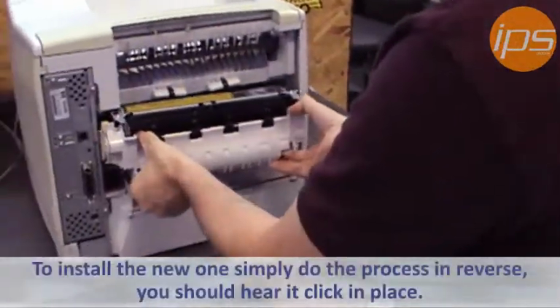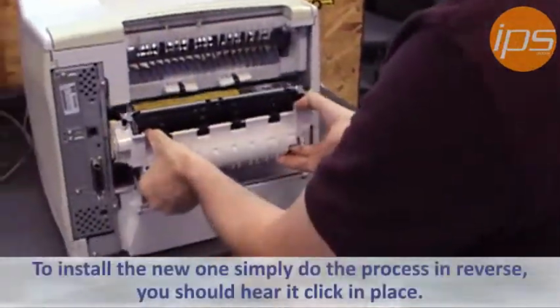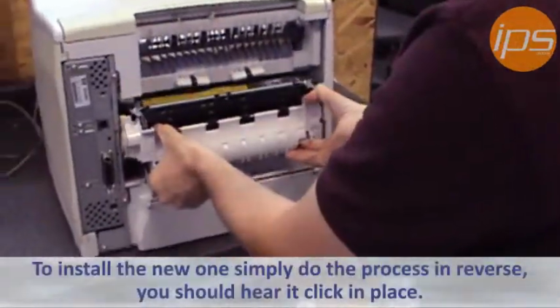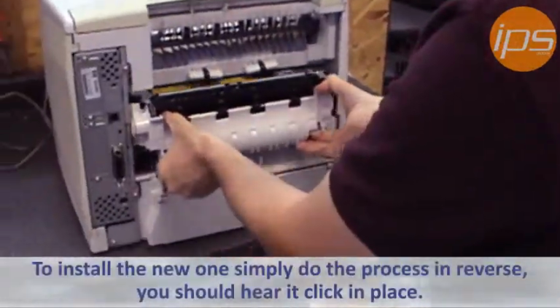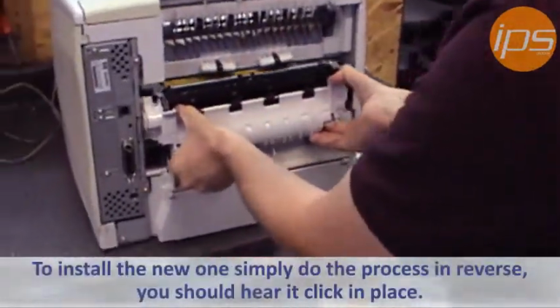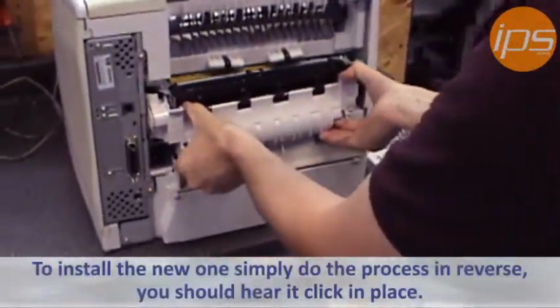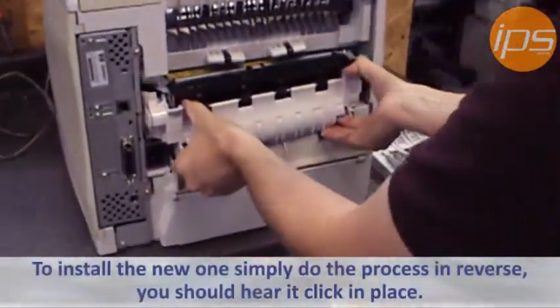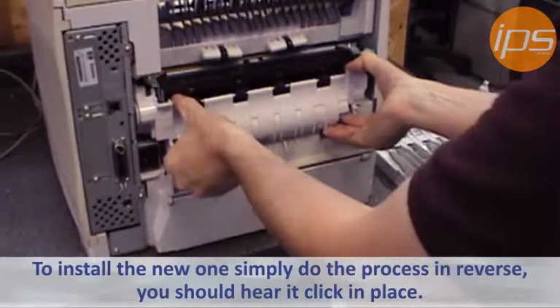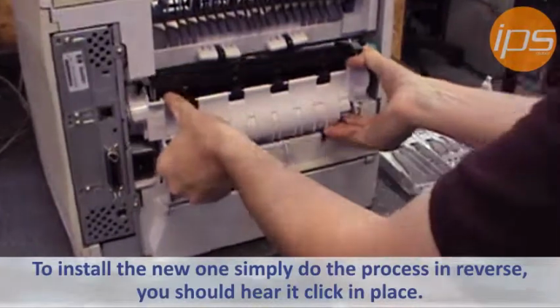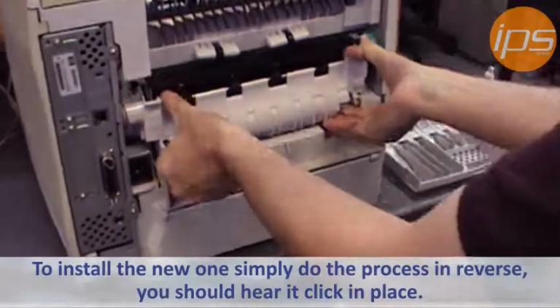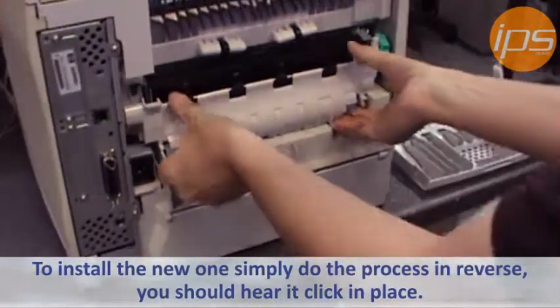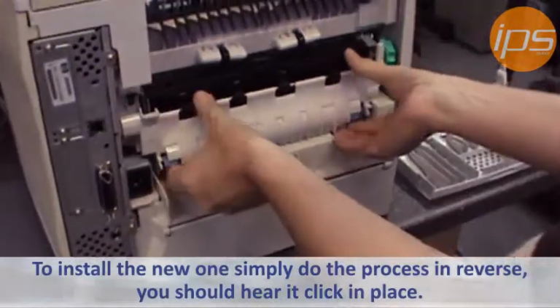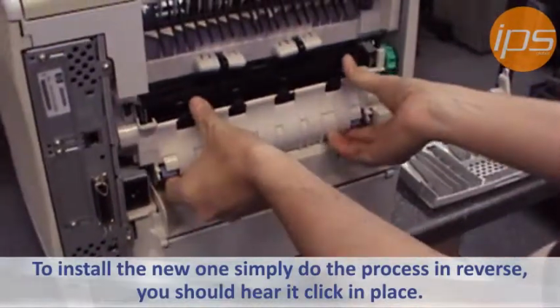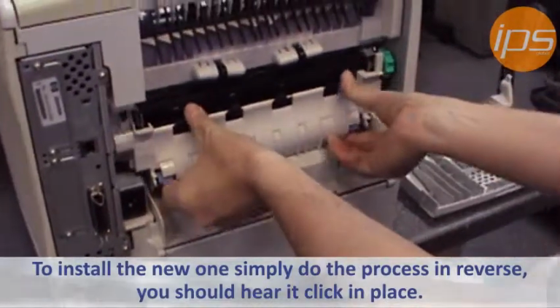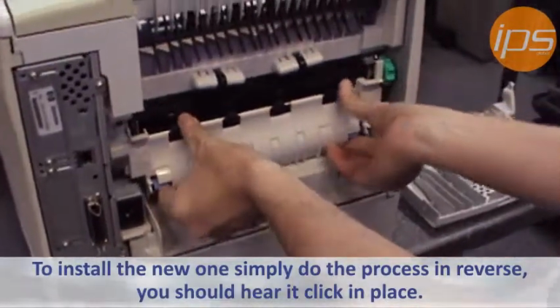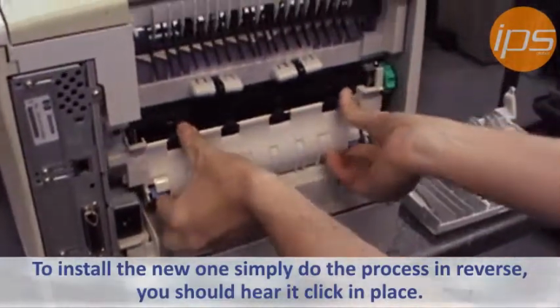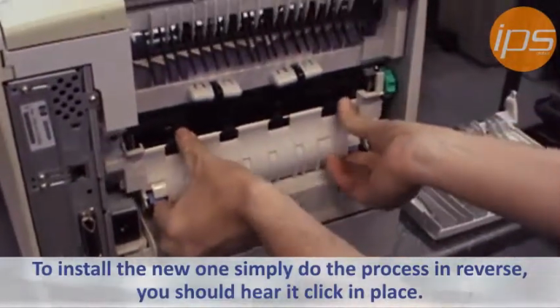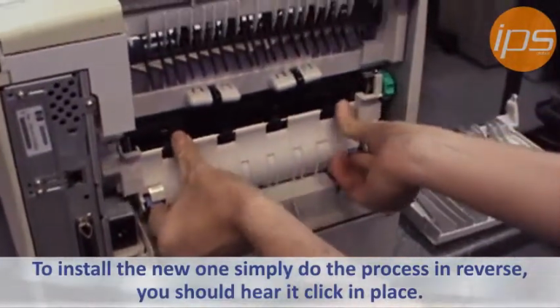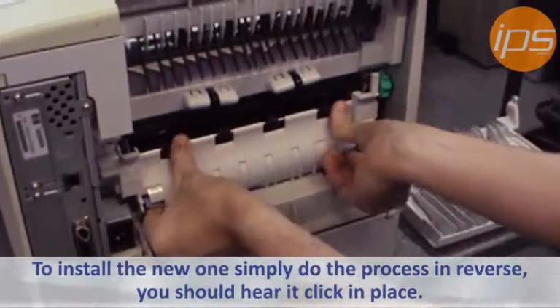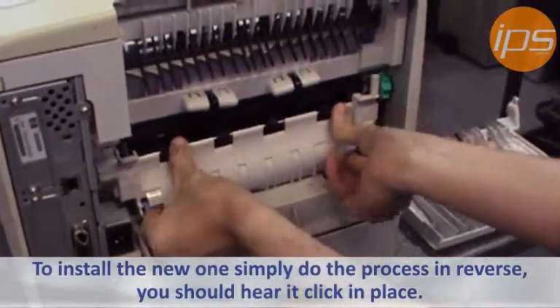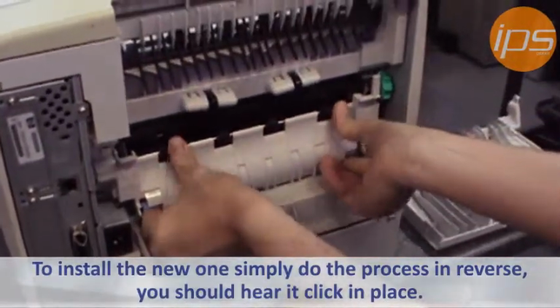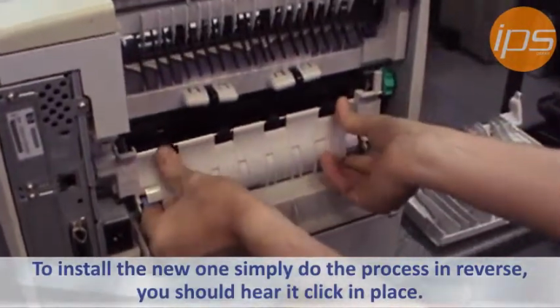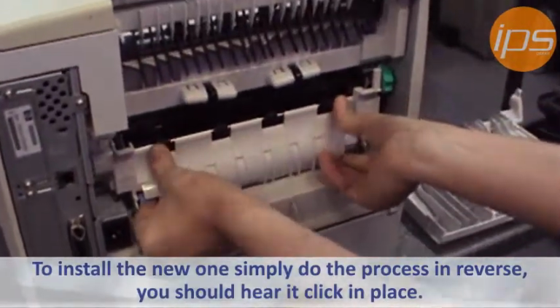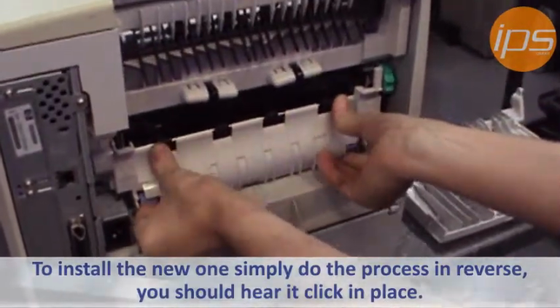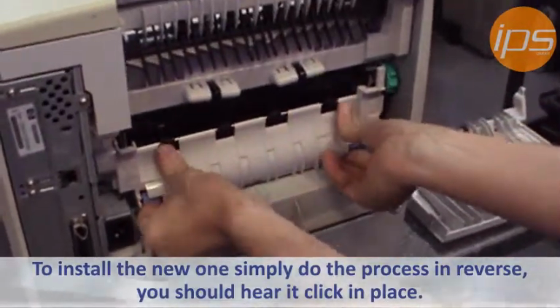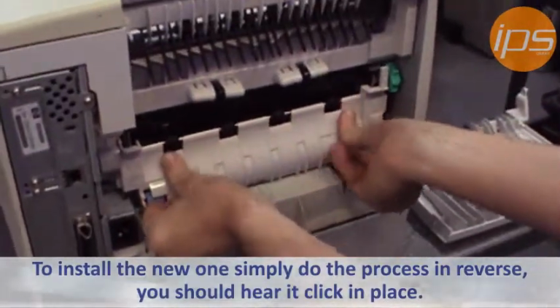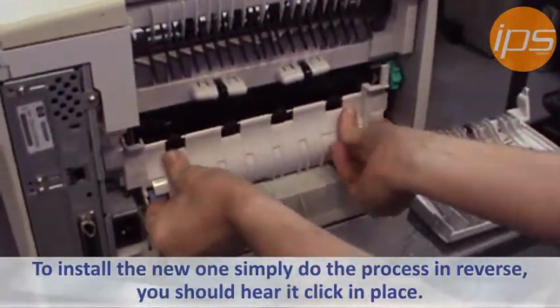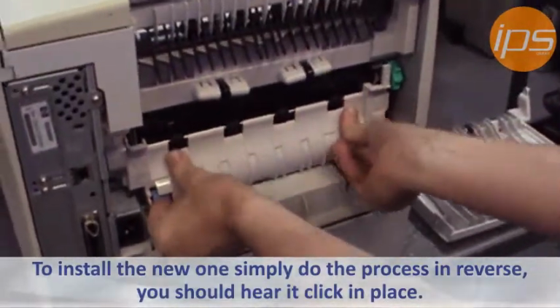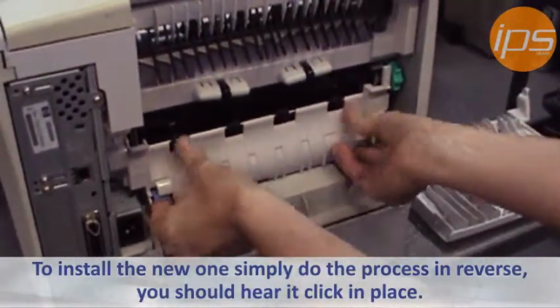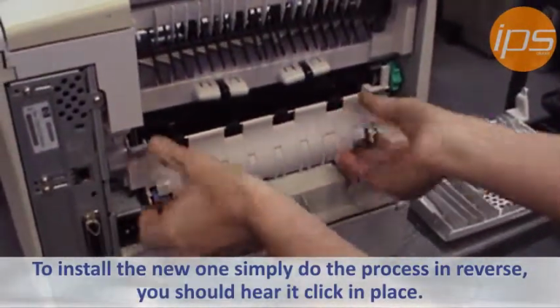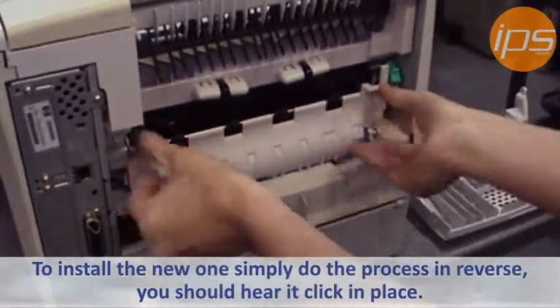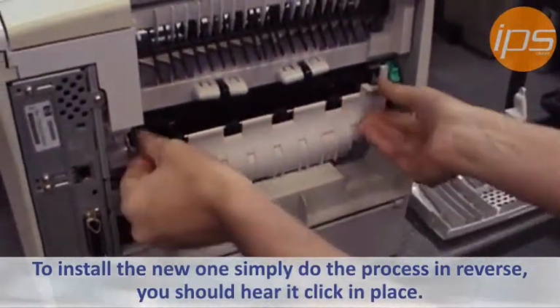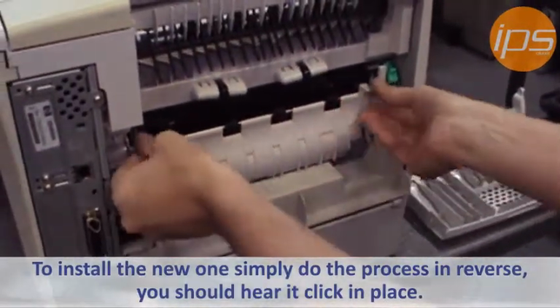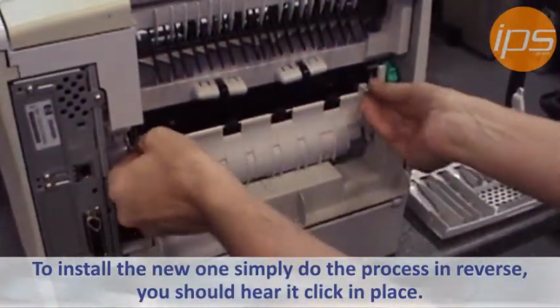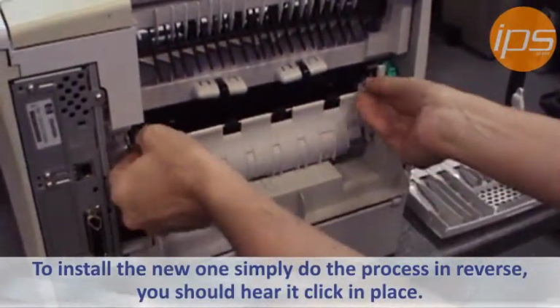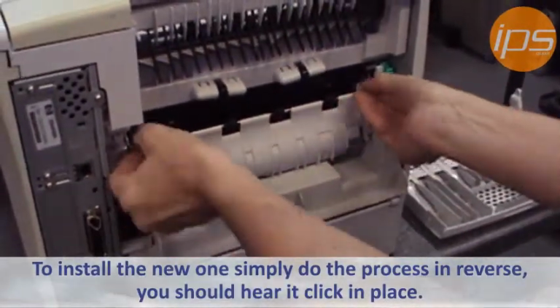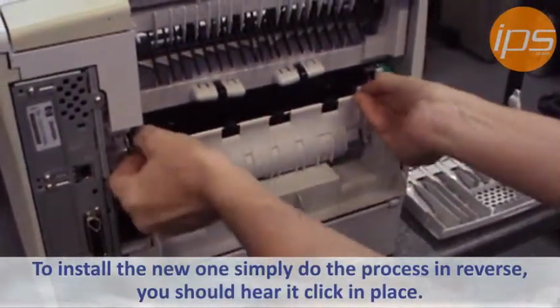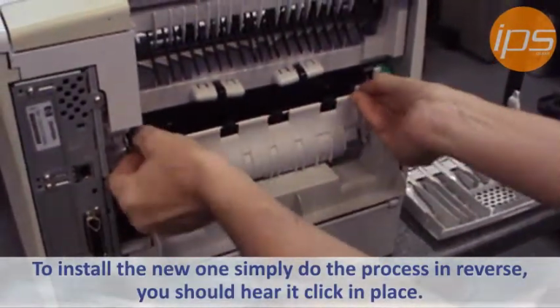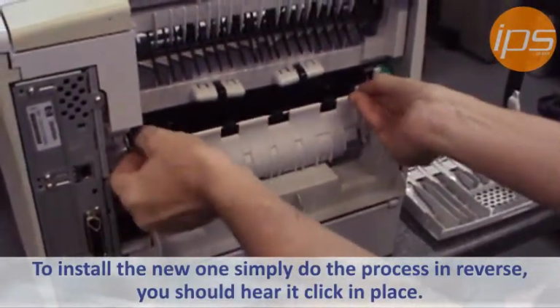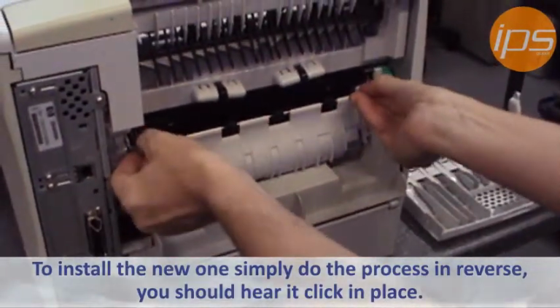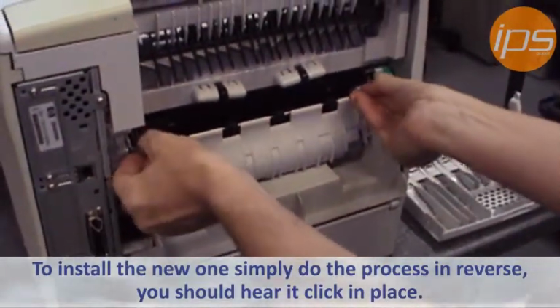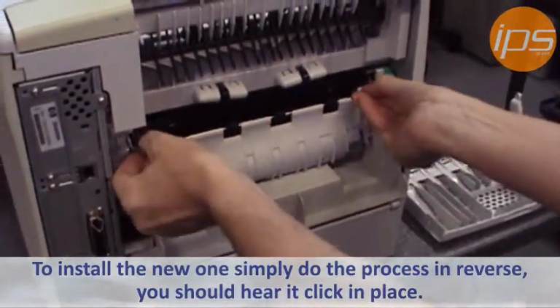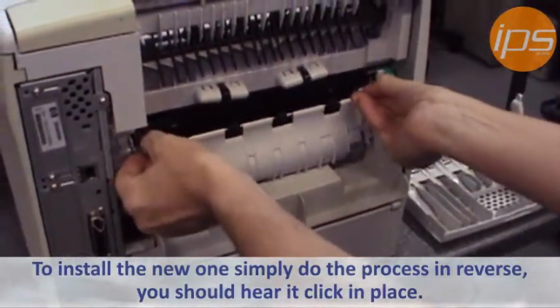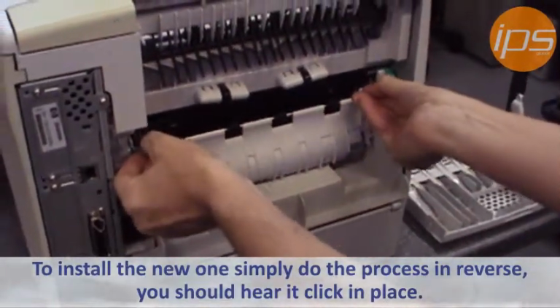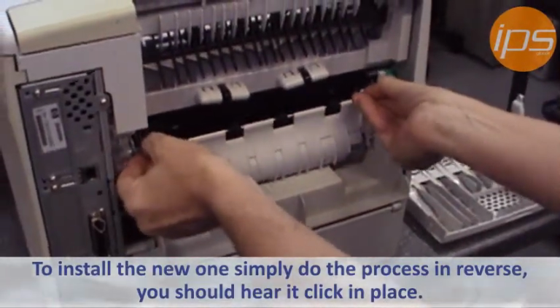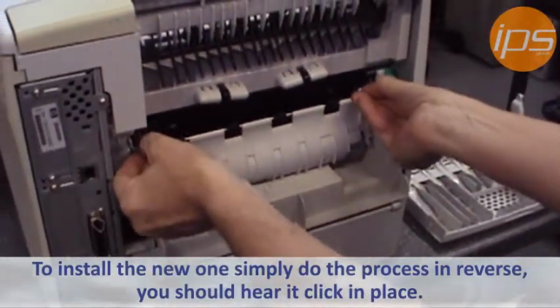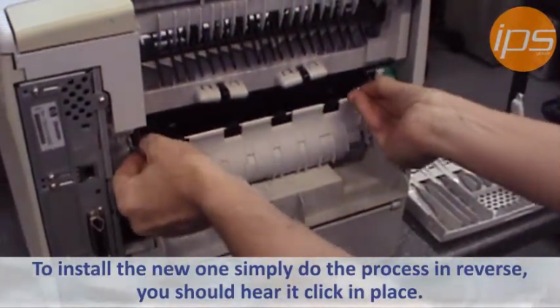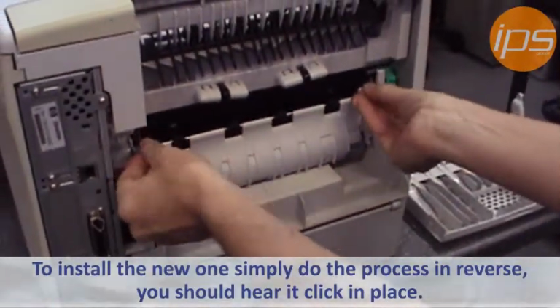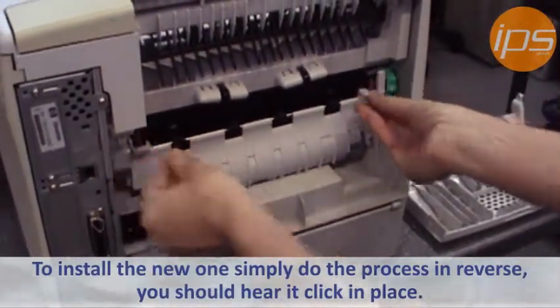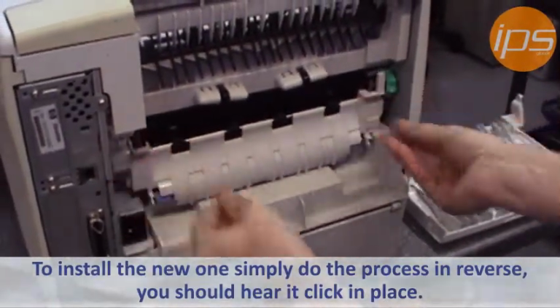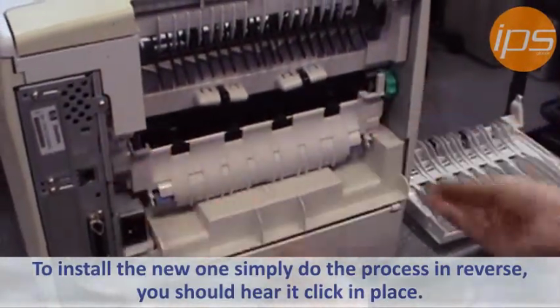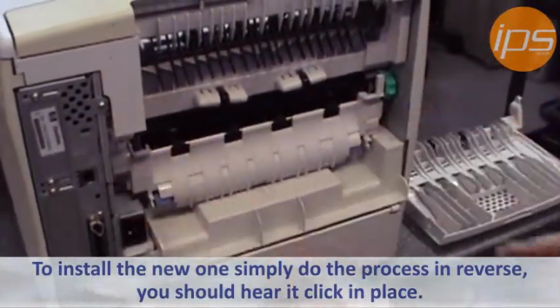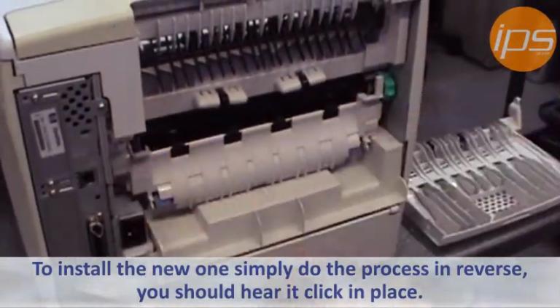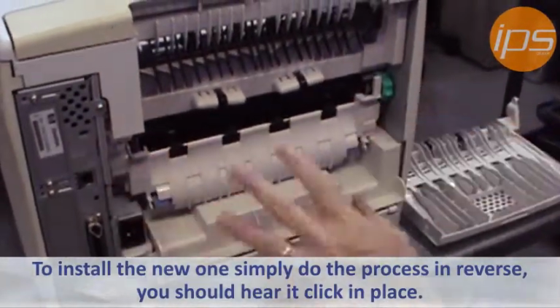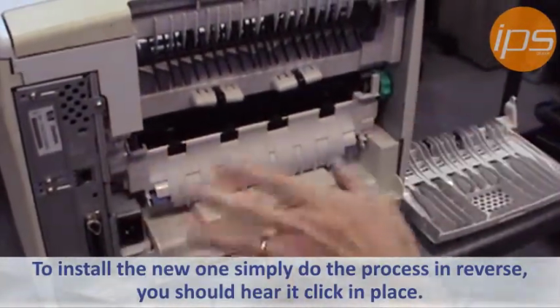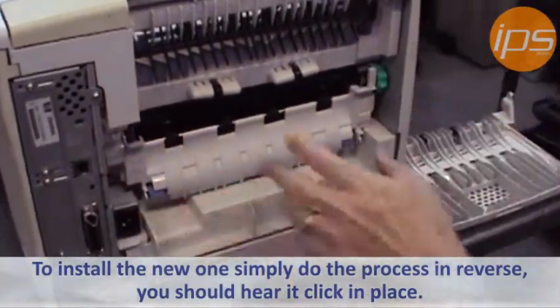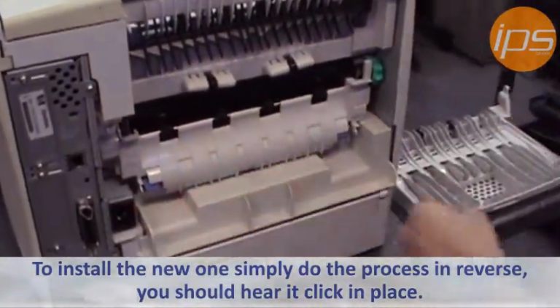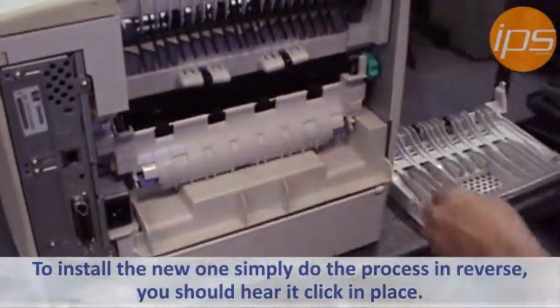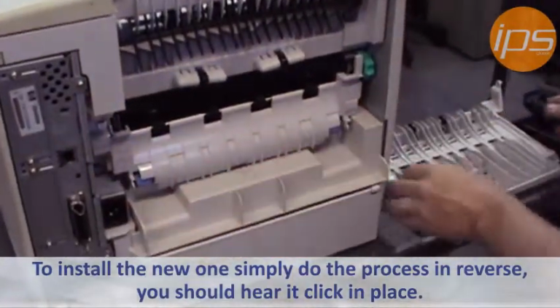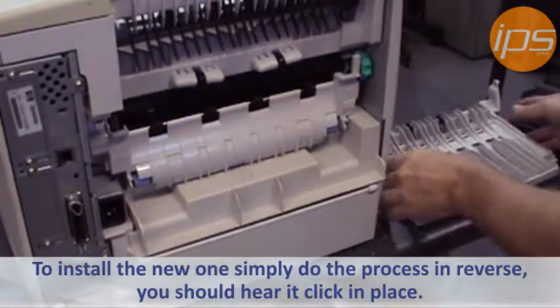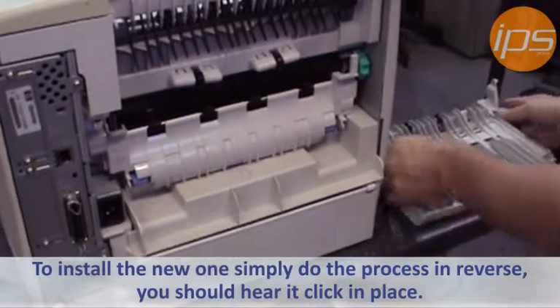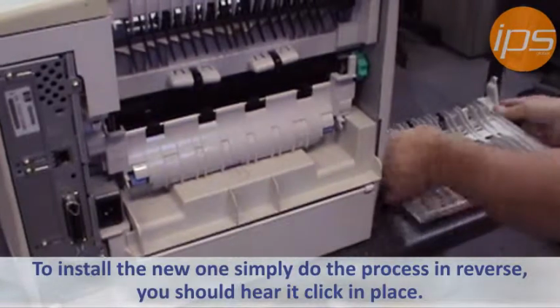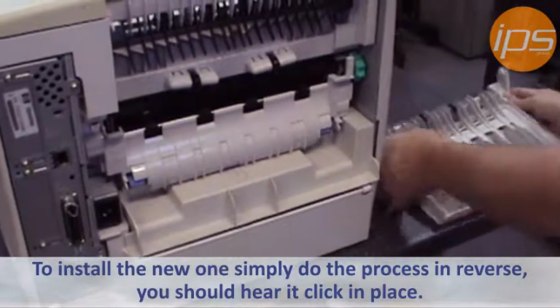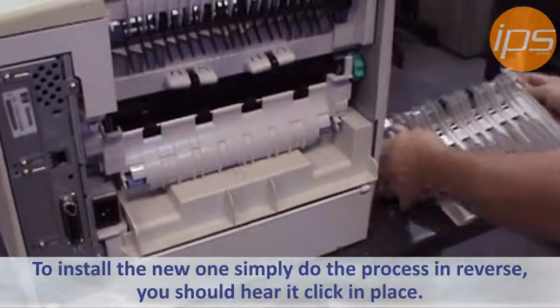Installation is a reverse process. You just want to push it in until you hear it click. You can always pull back a little just to make sure it doesn't come out.